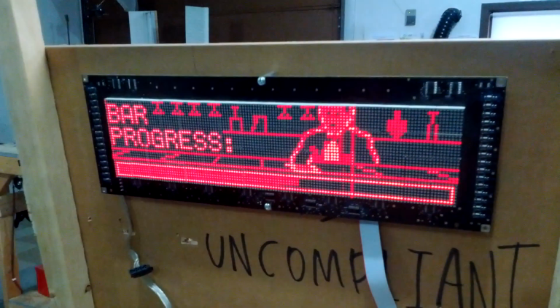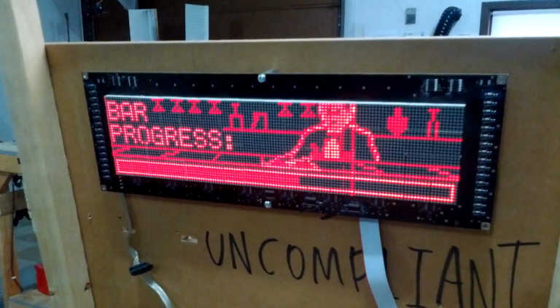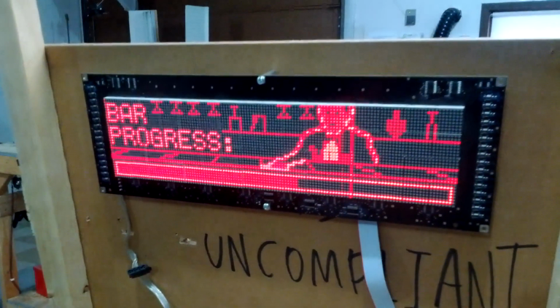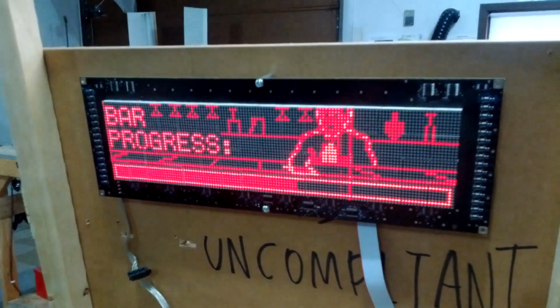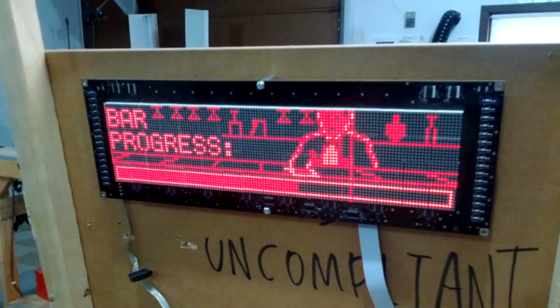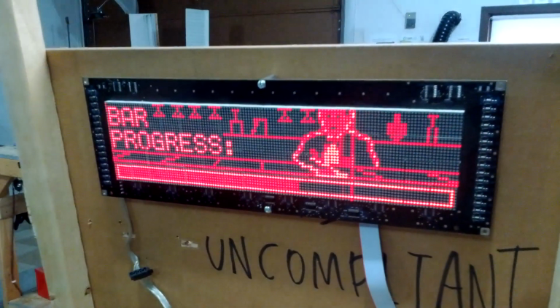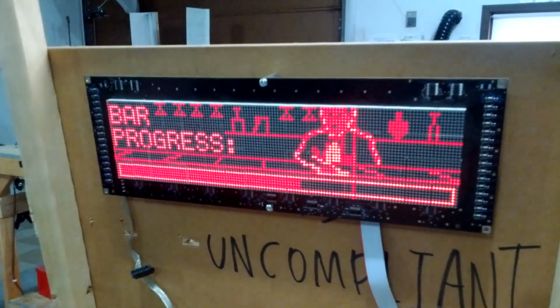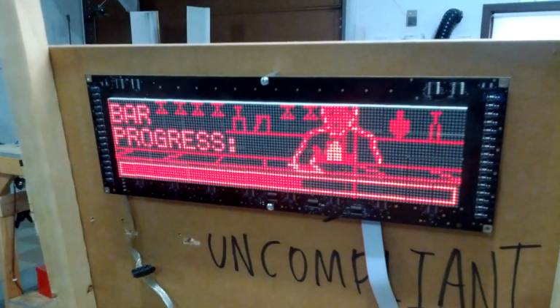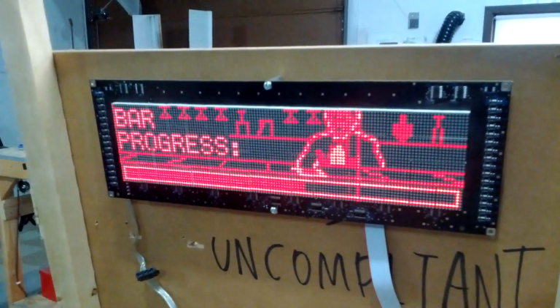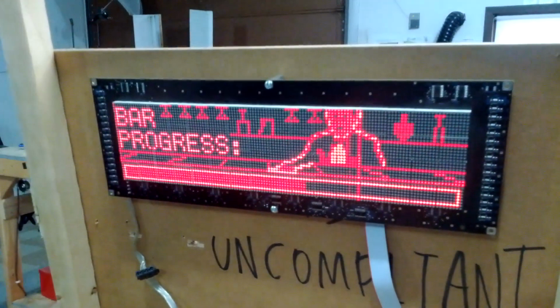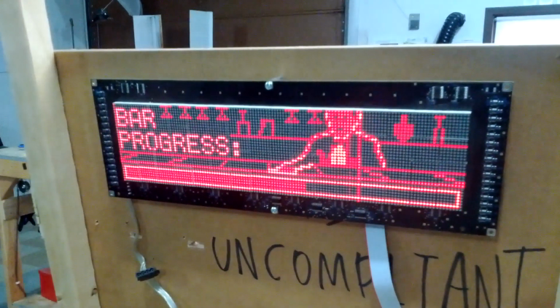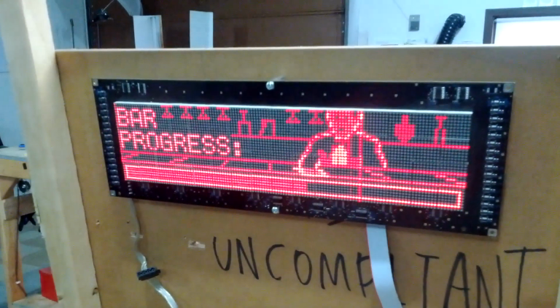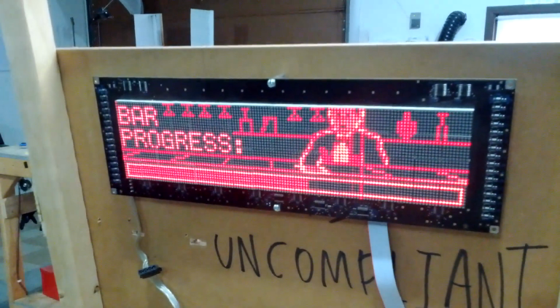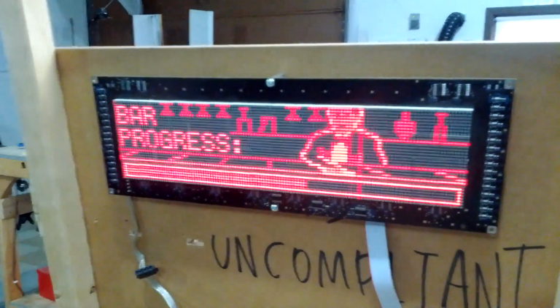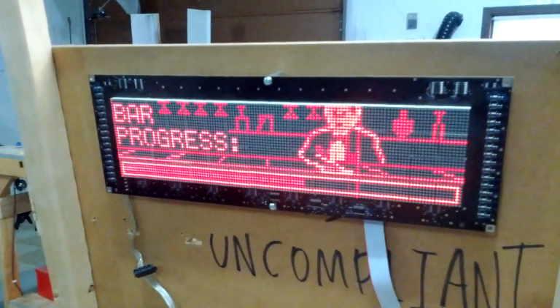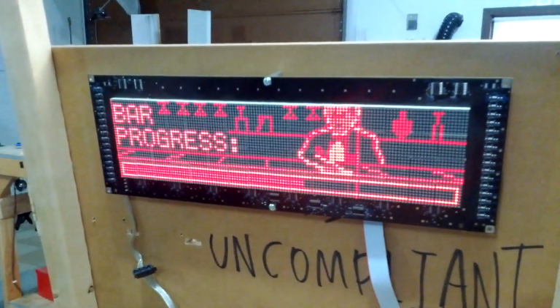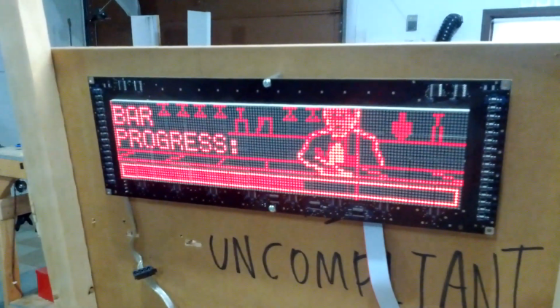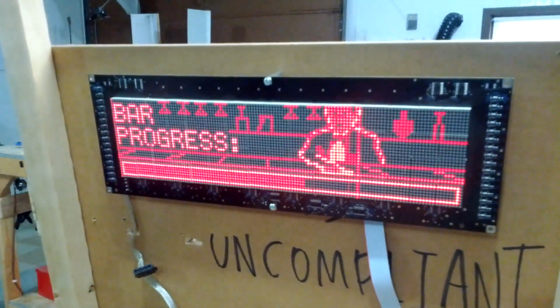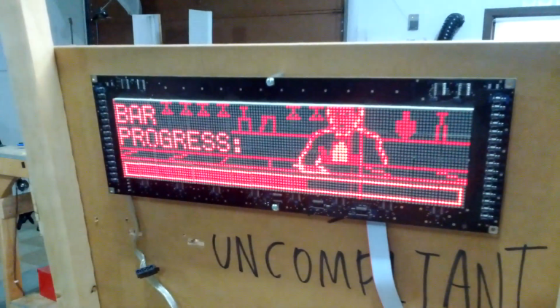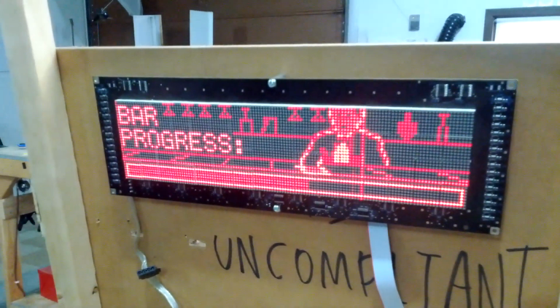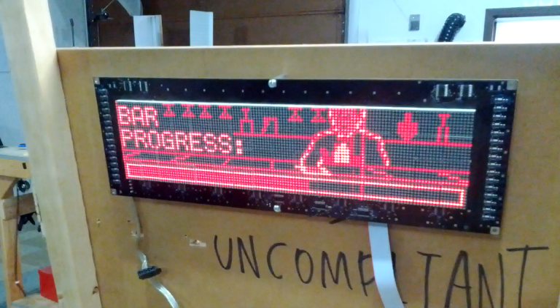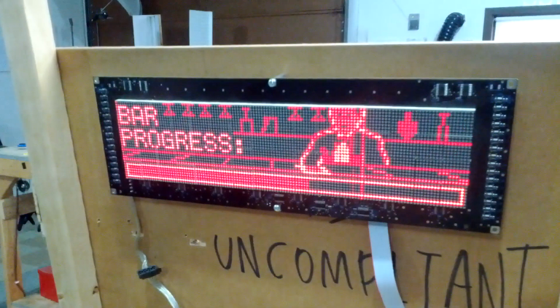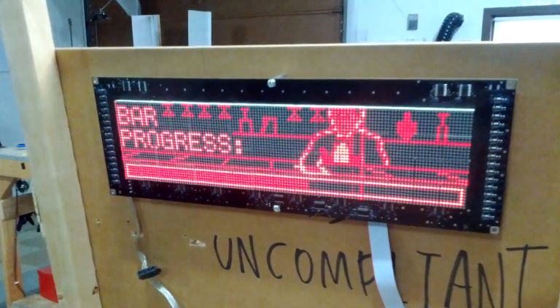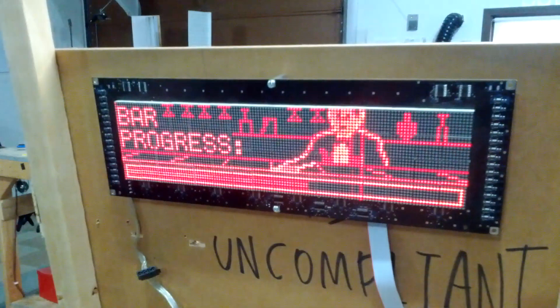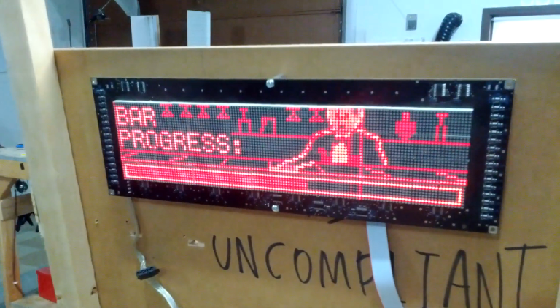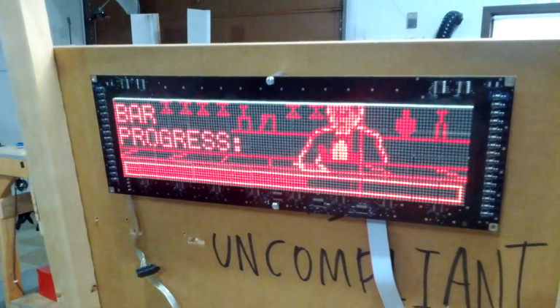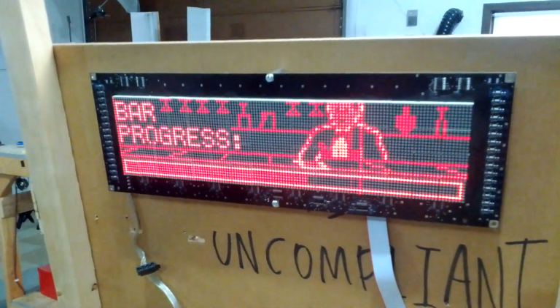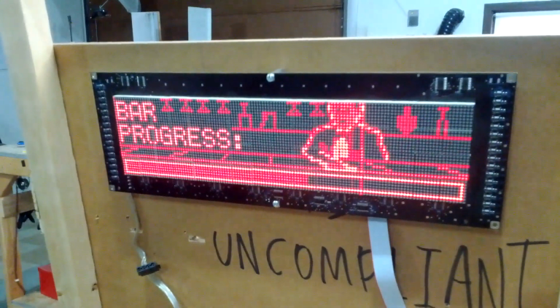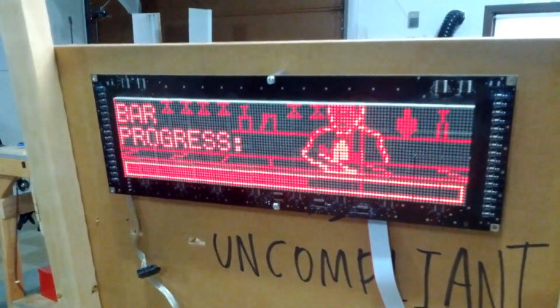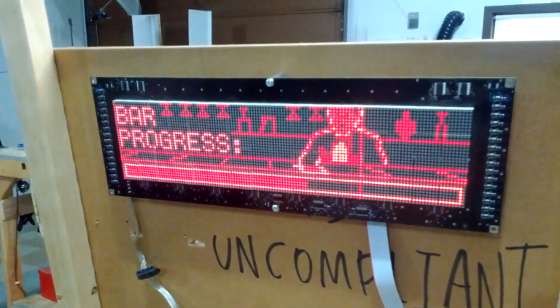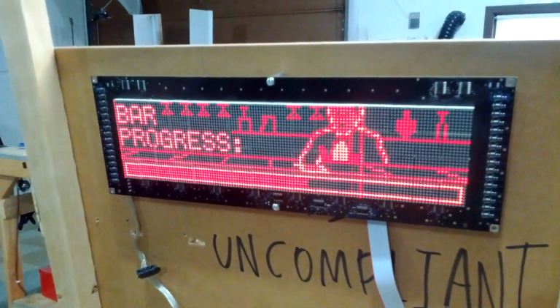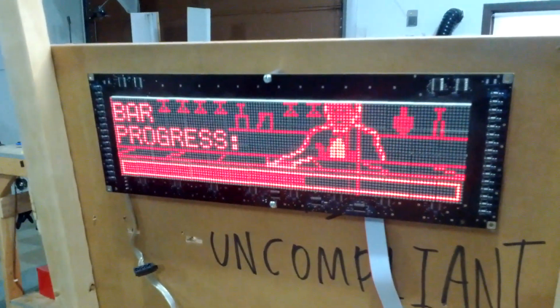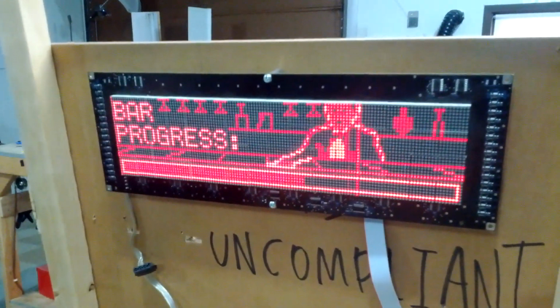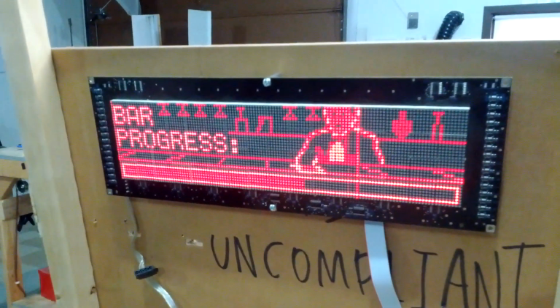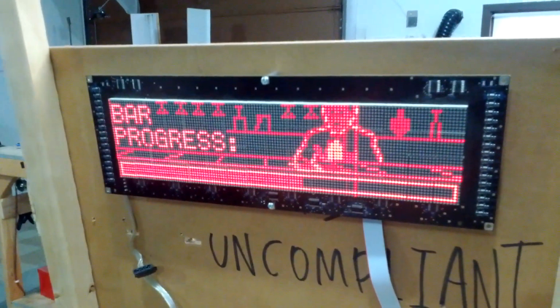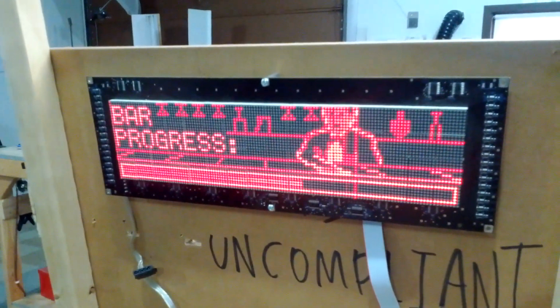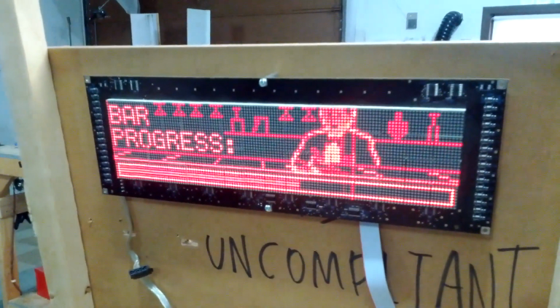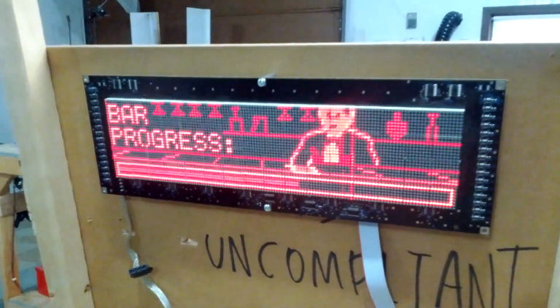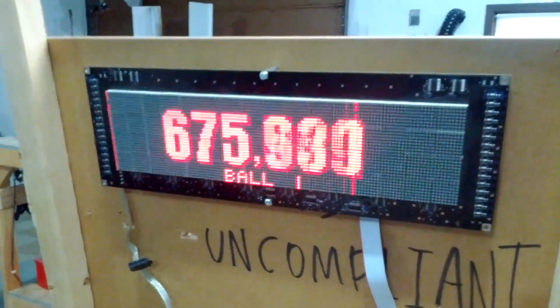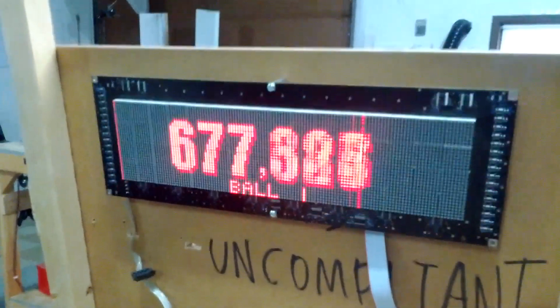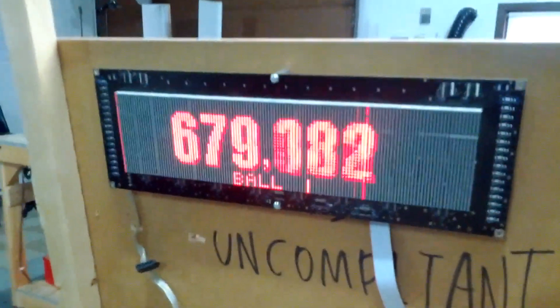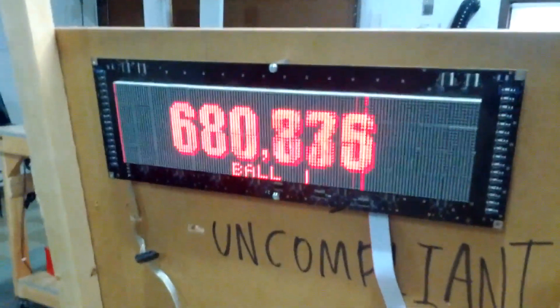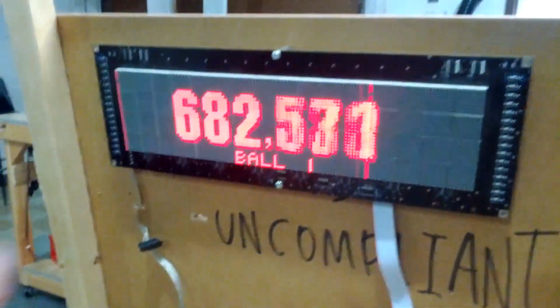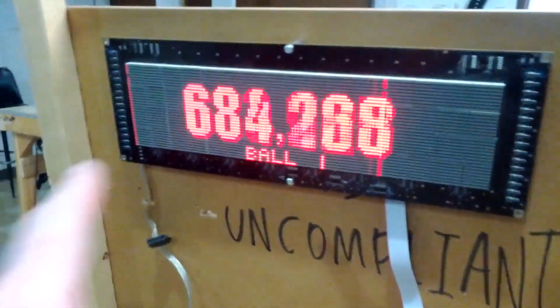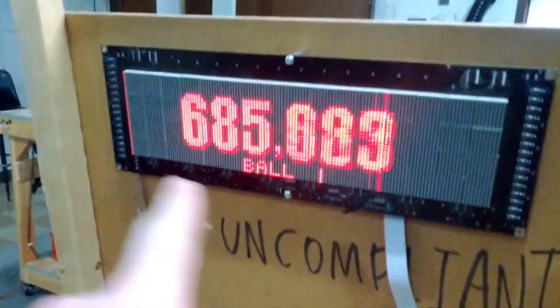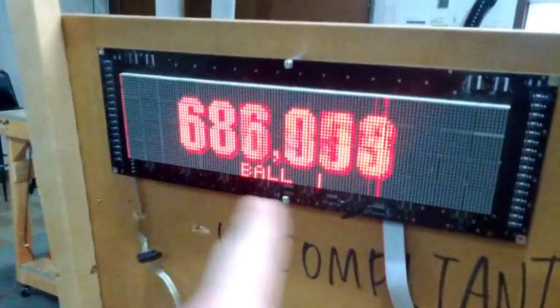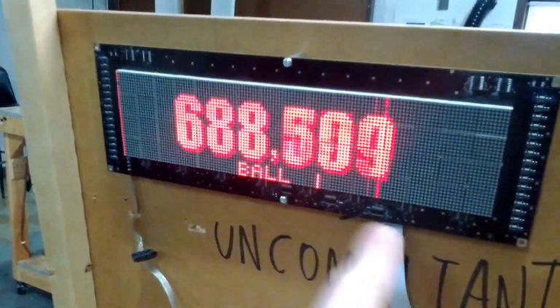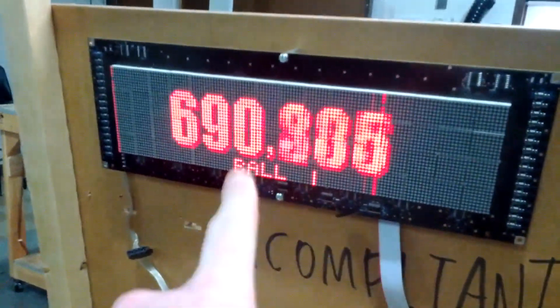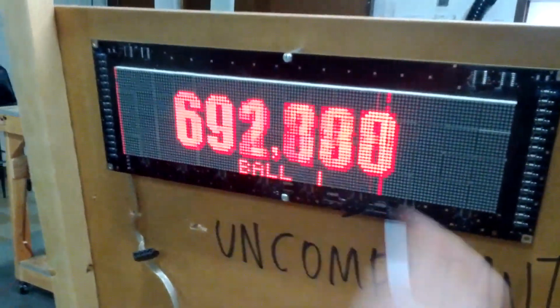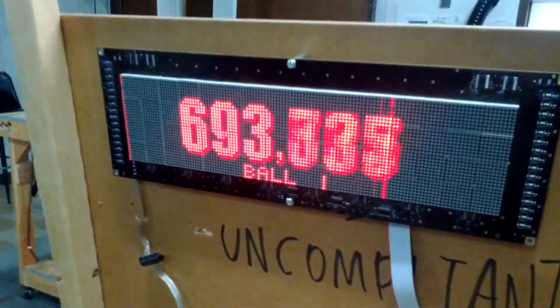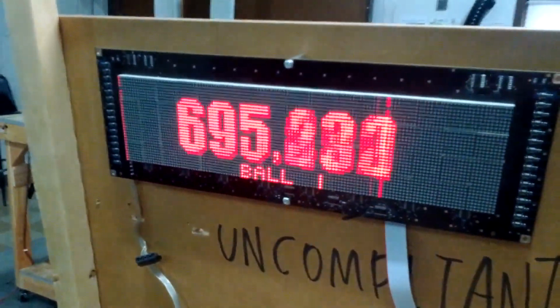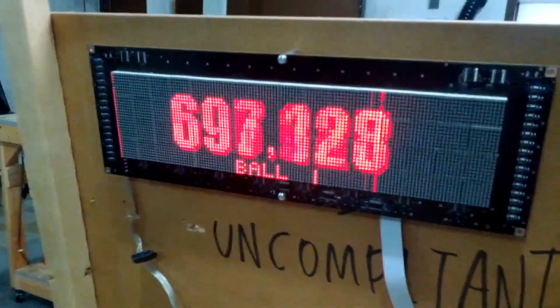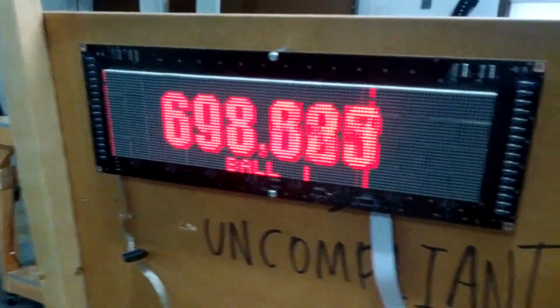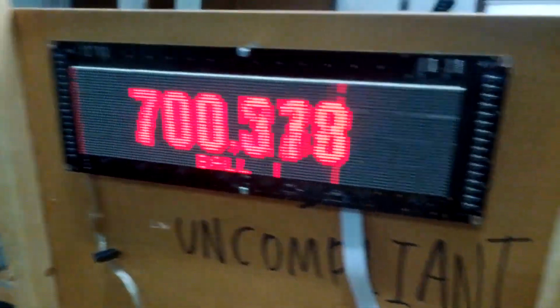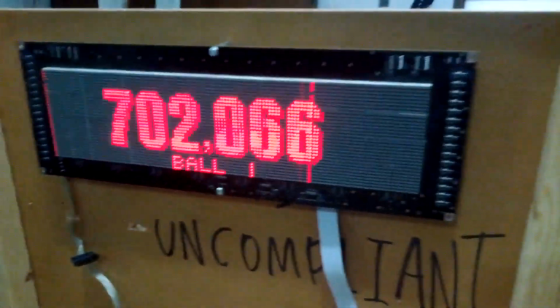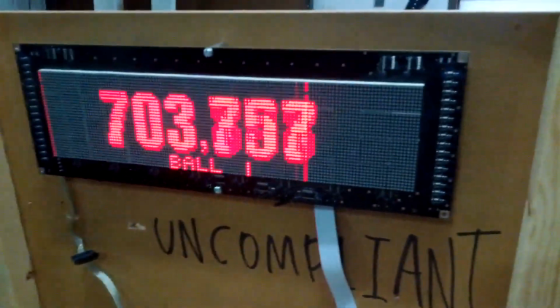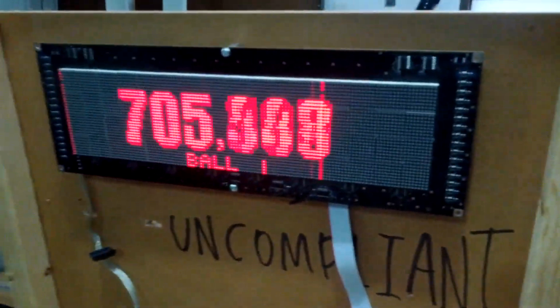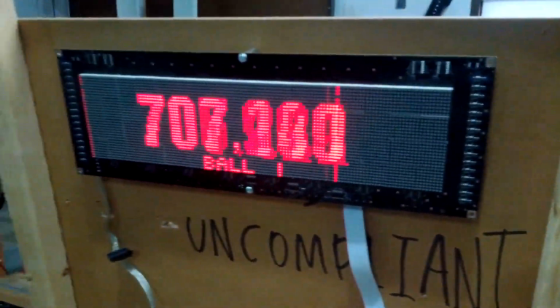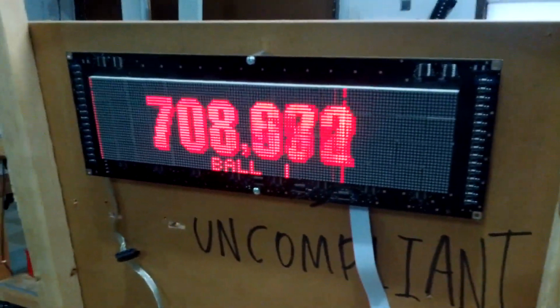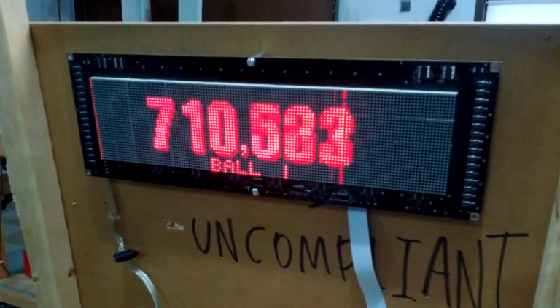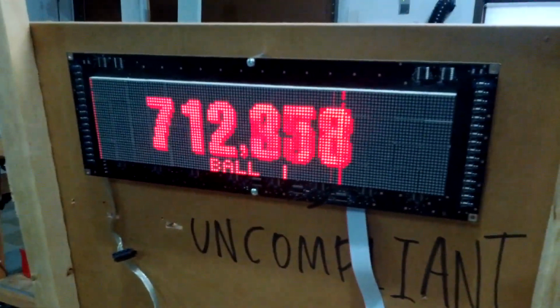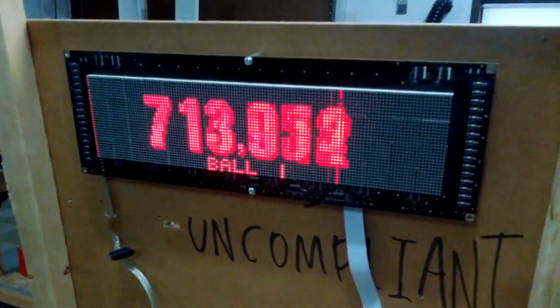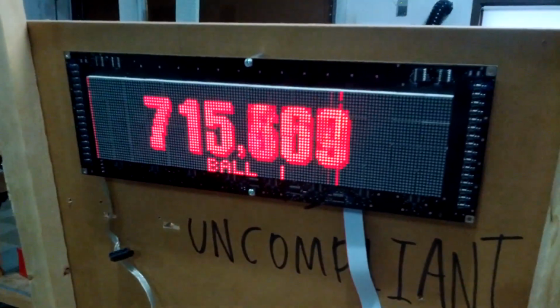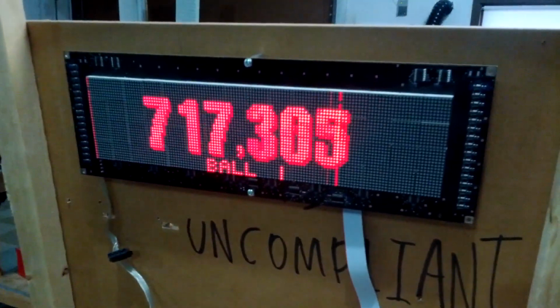There's a progress feature where you can use the pop bumpers to make progress with the bar ghost. The bar graph will appear at the bottom.